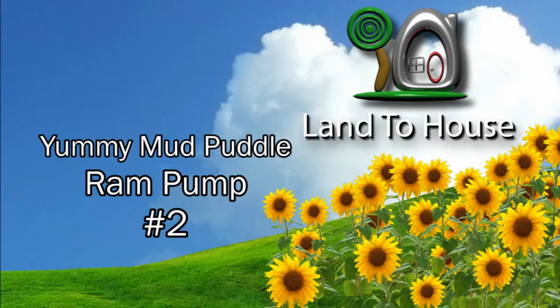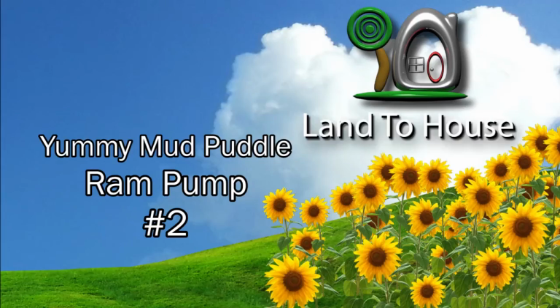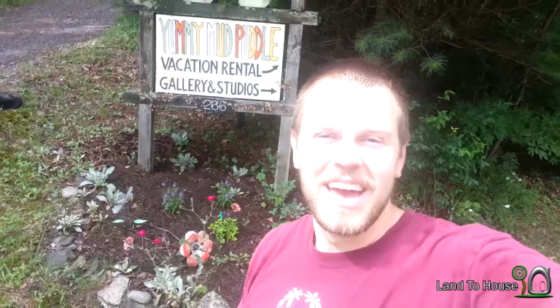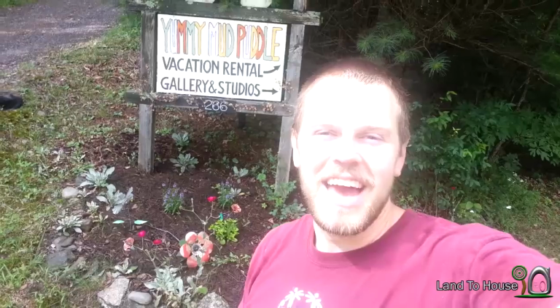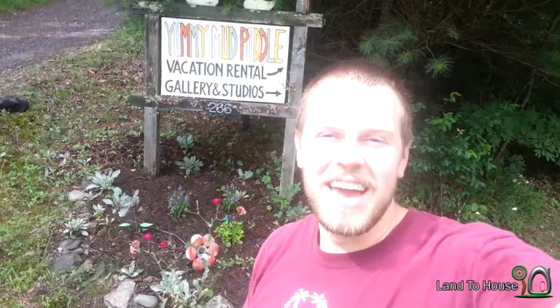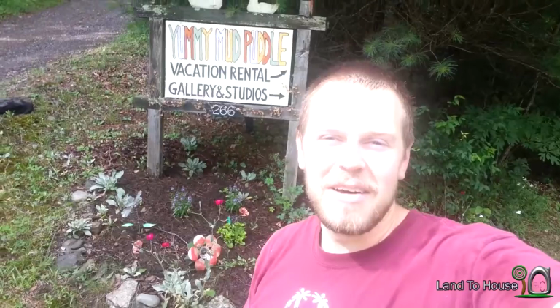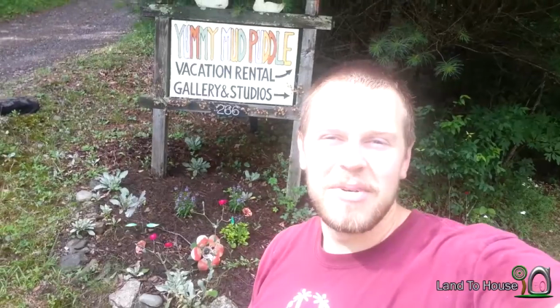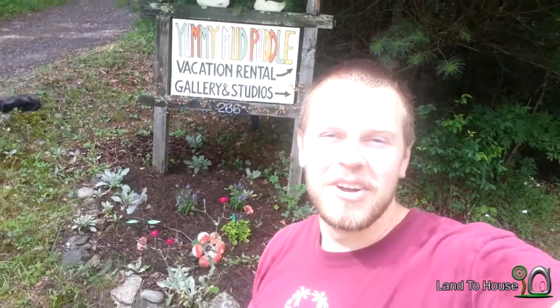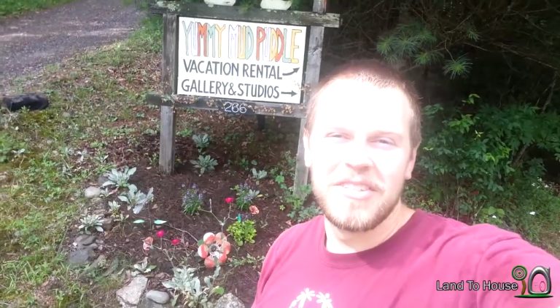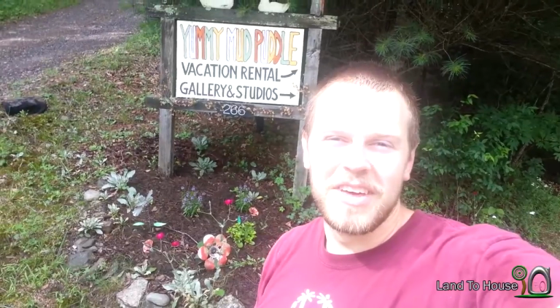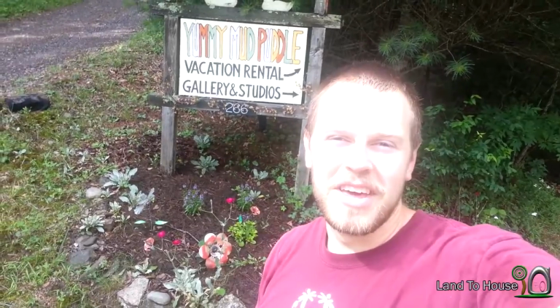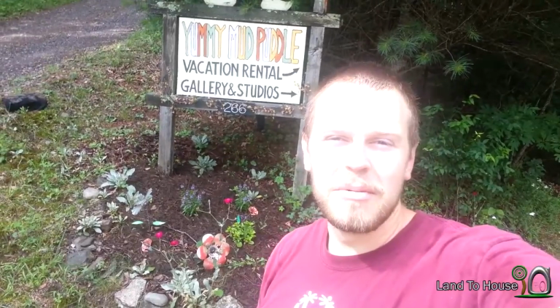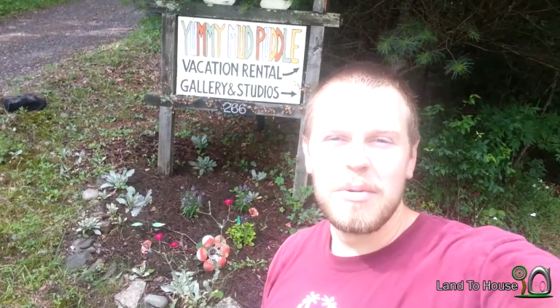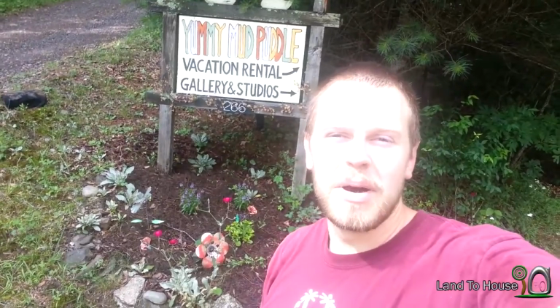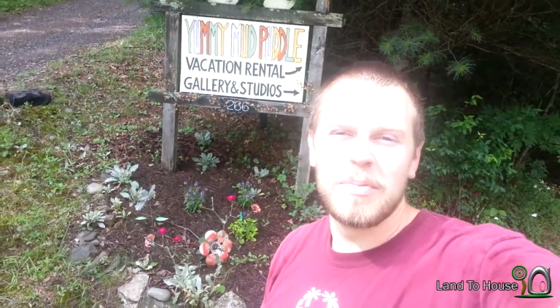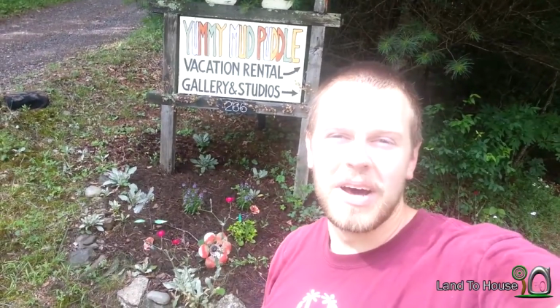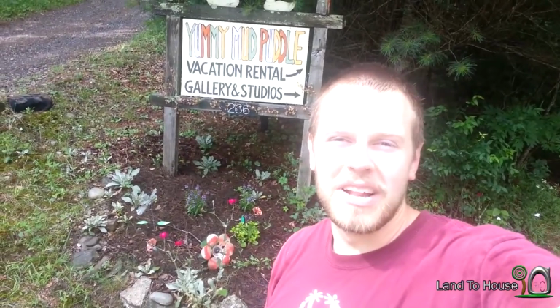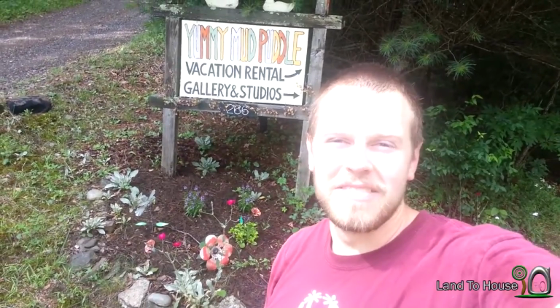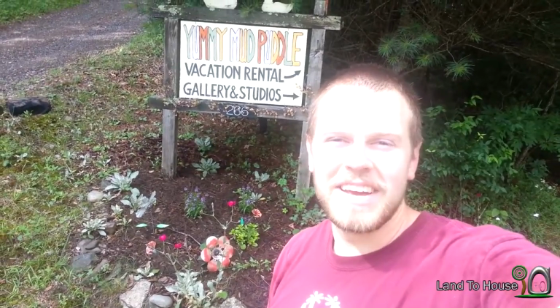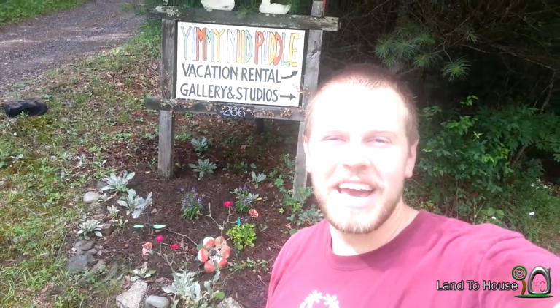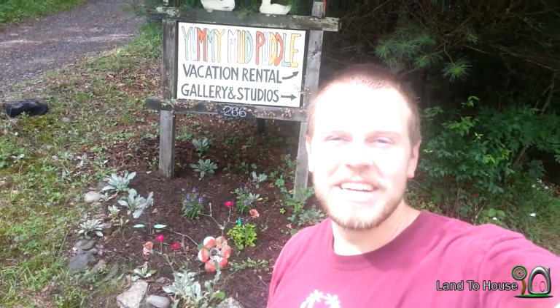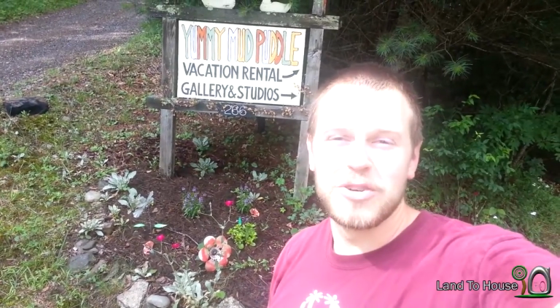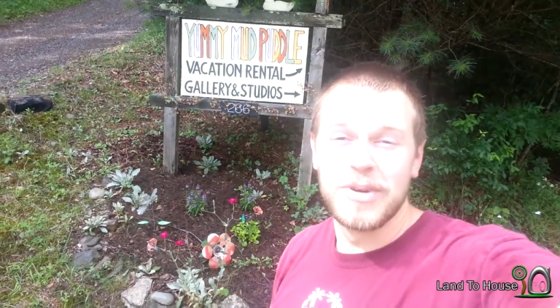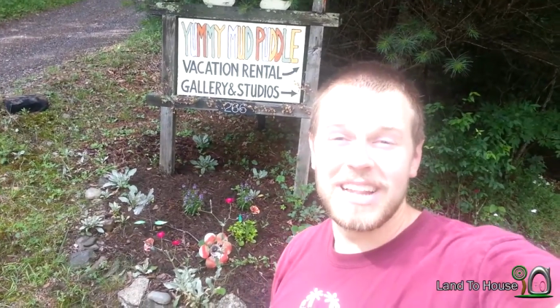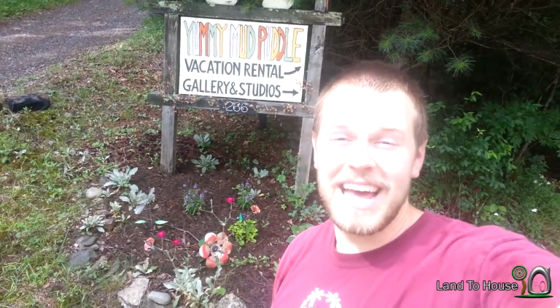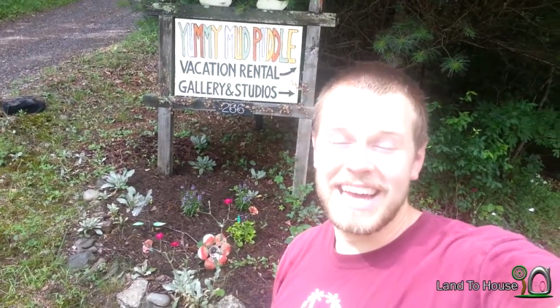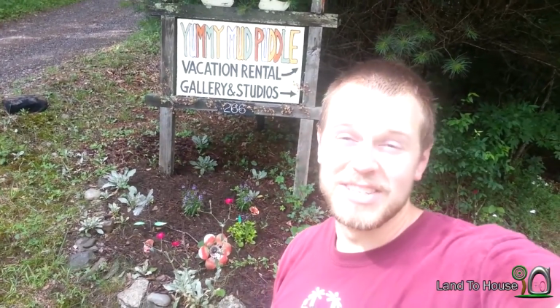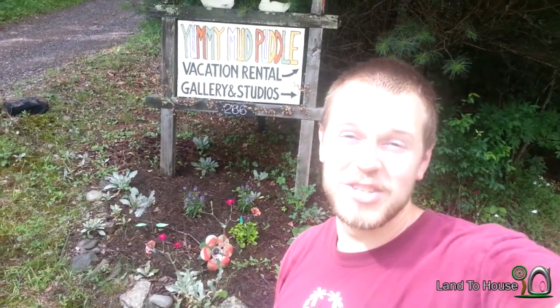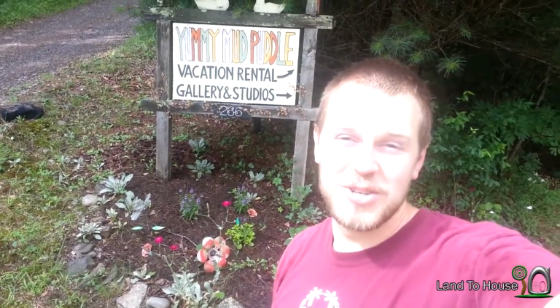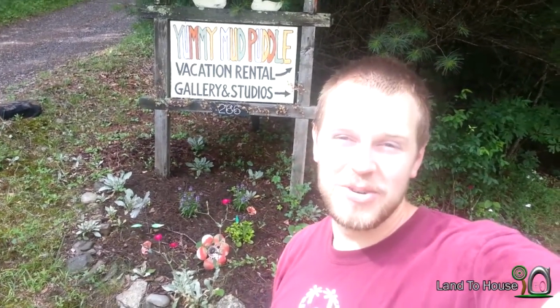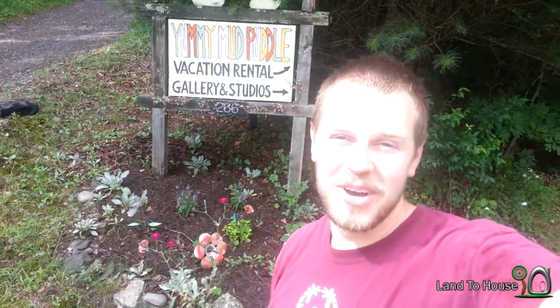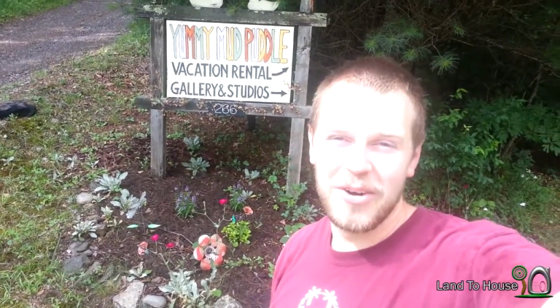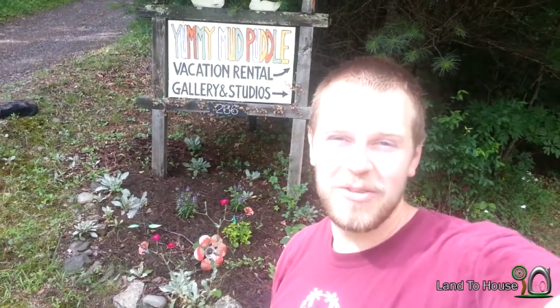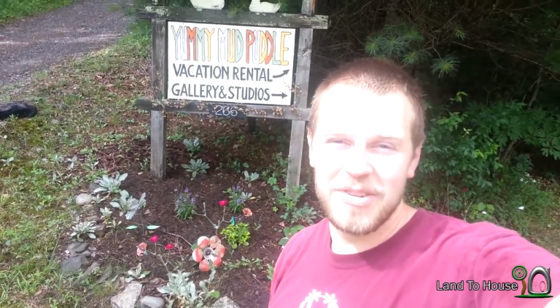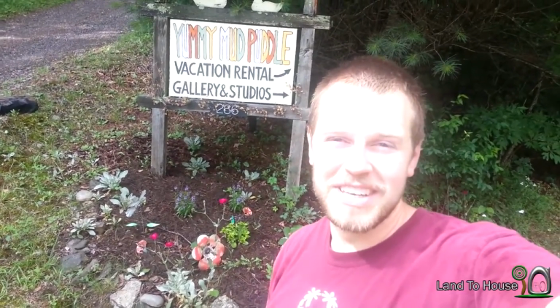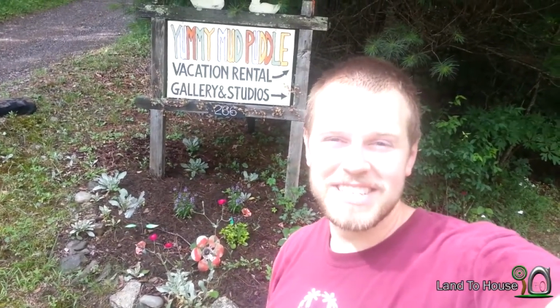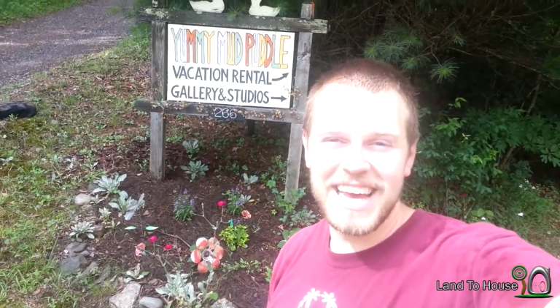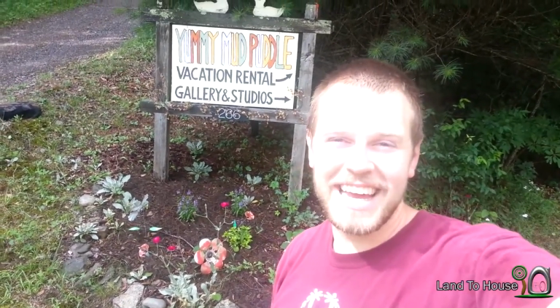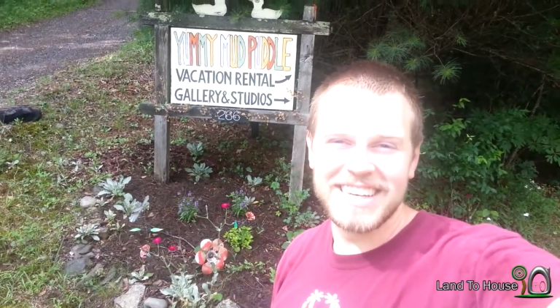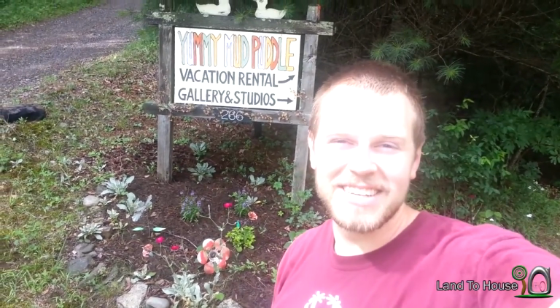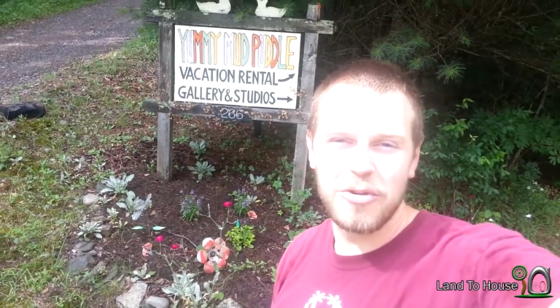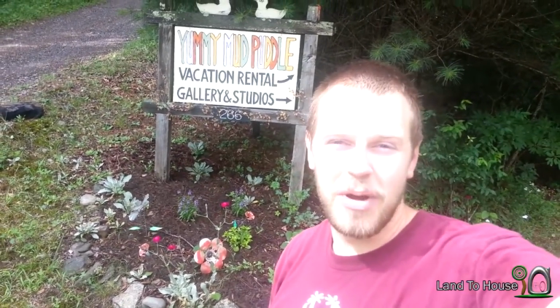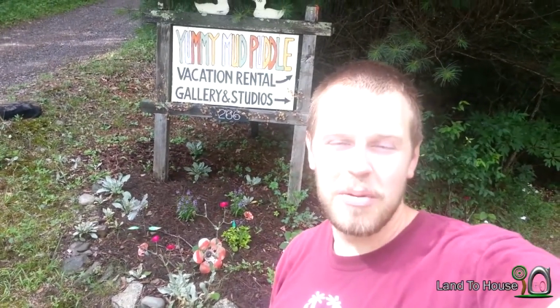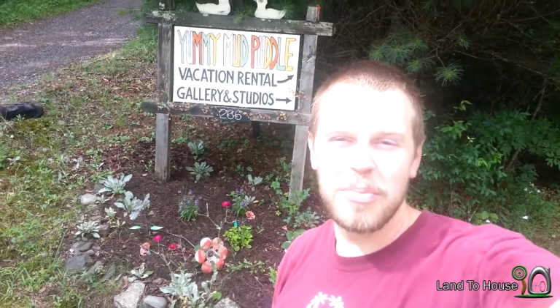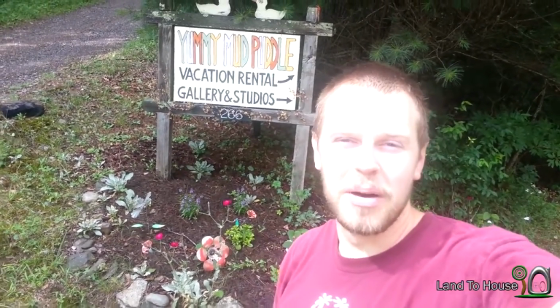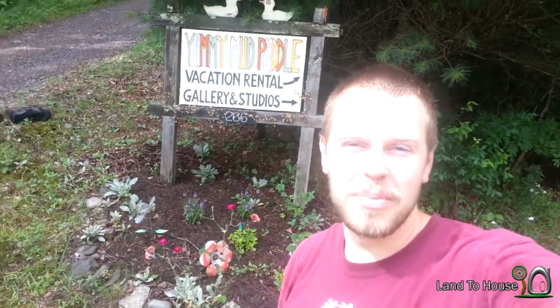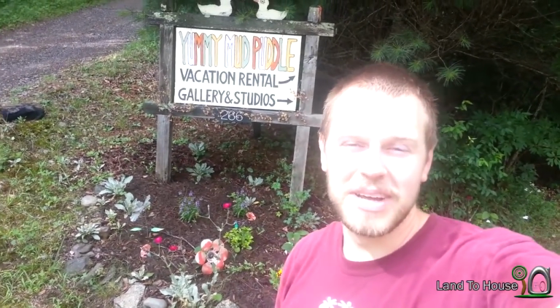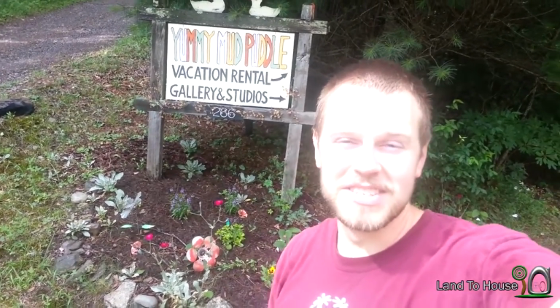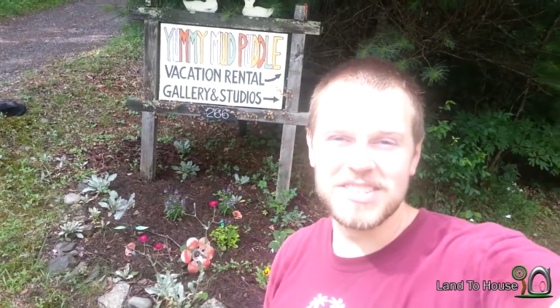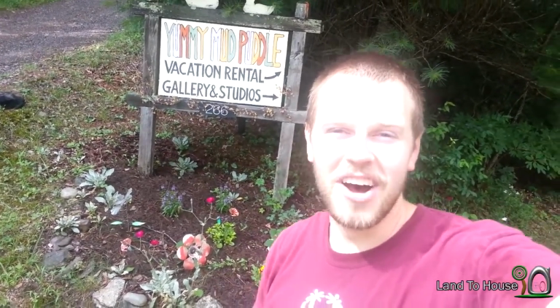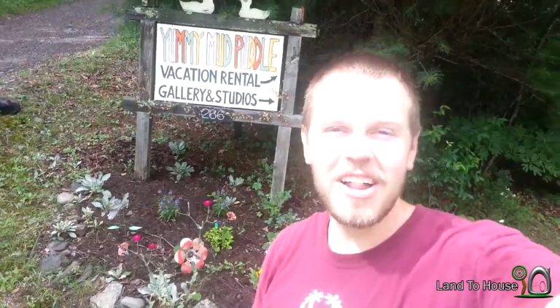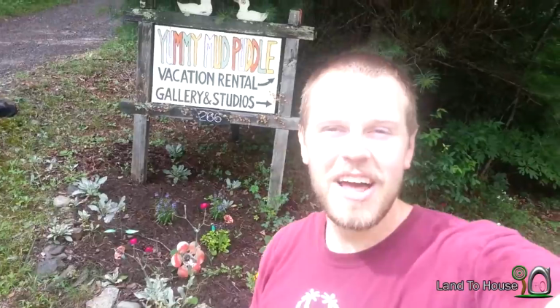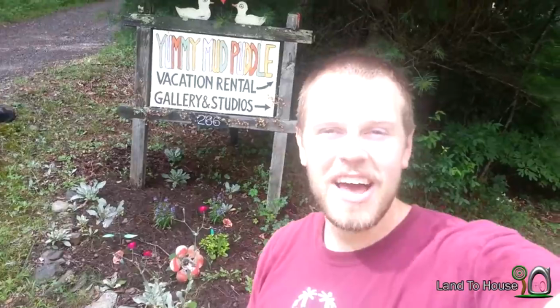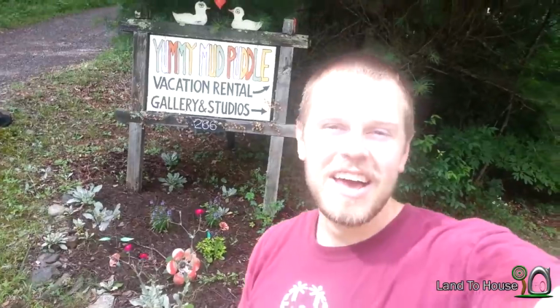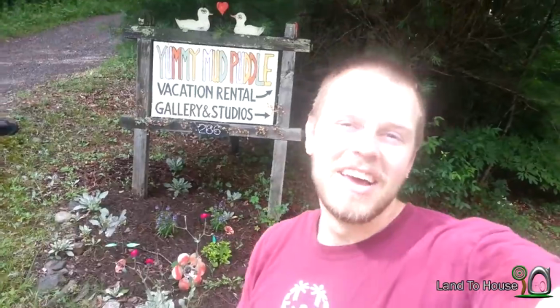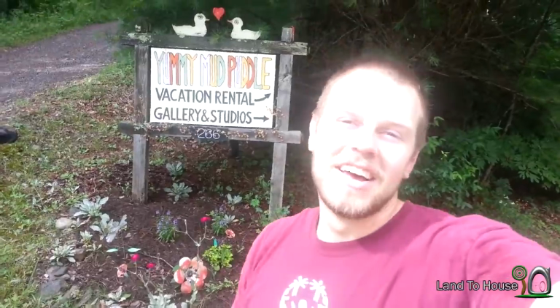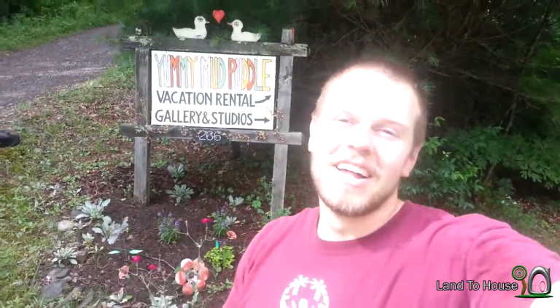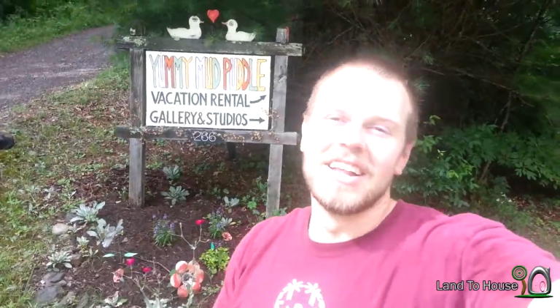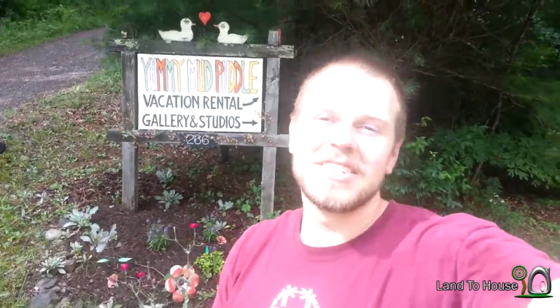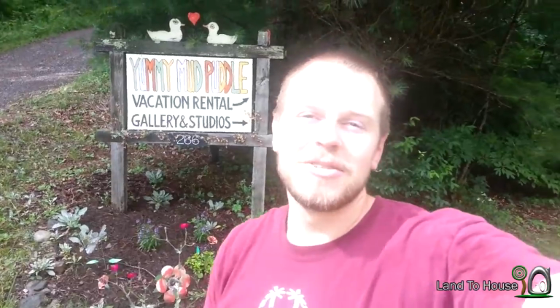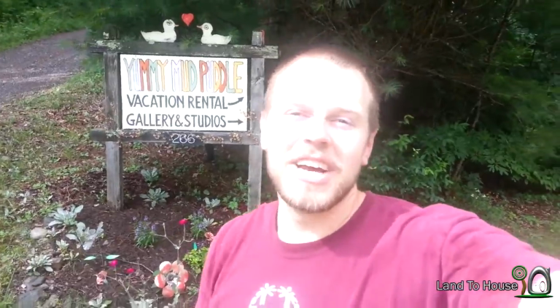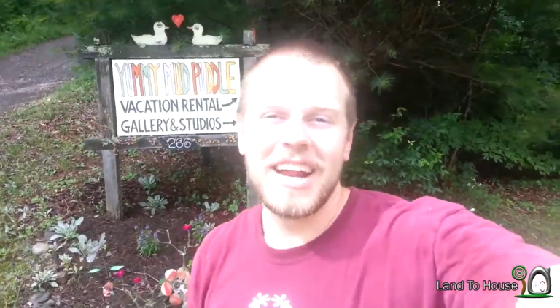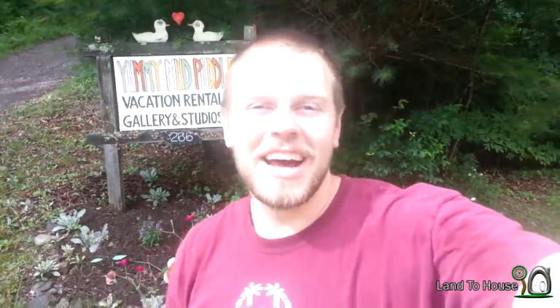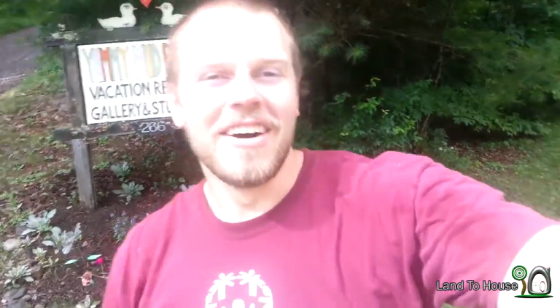I'm here at the Yummy Mud Puddle Vacation Rental and Studio for the second ram pump install. Let's go check it out.